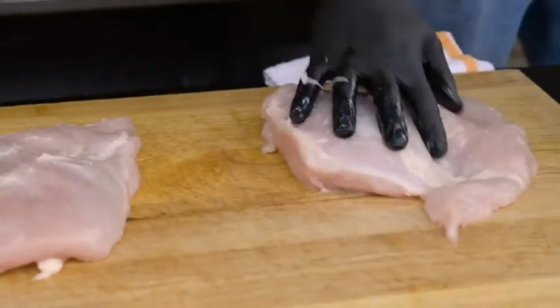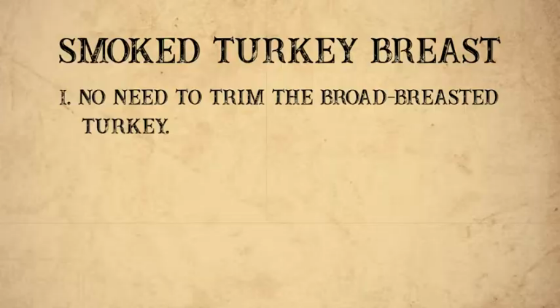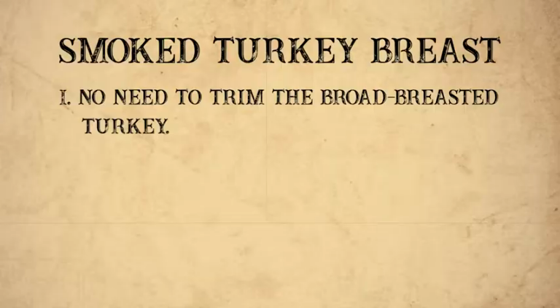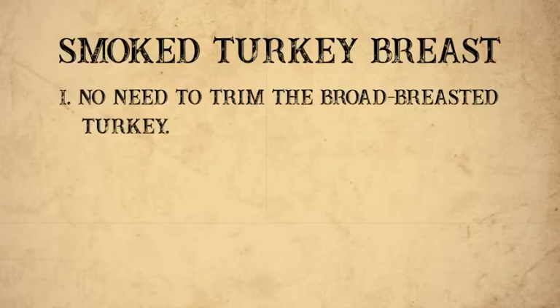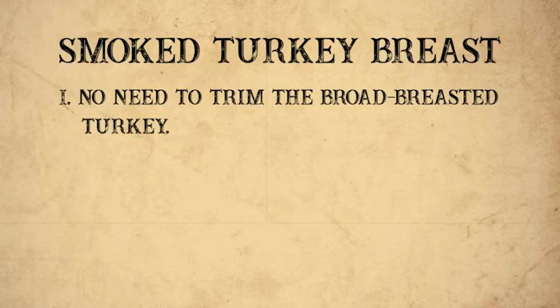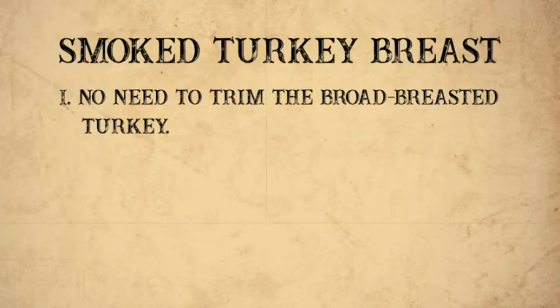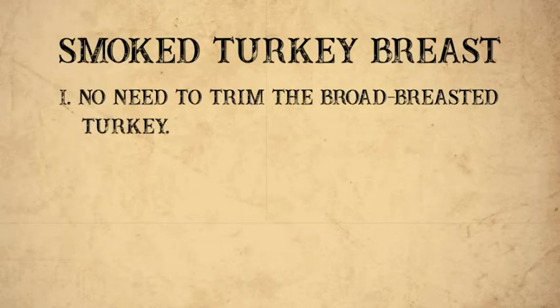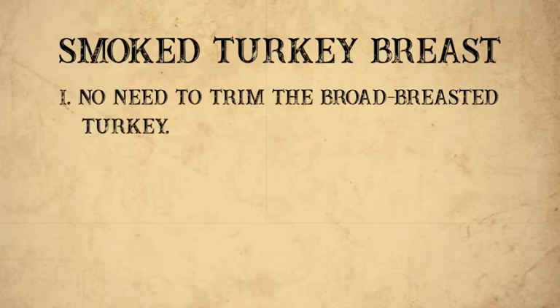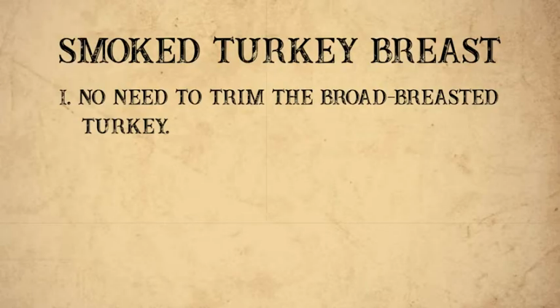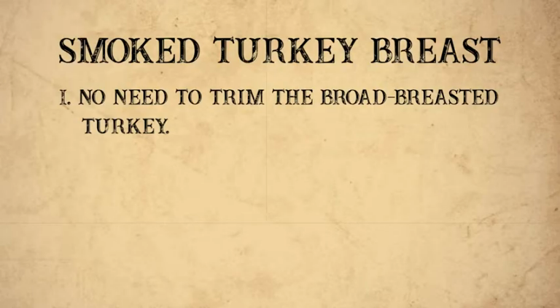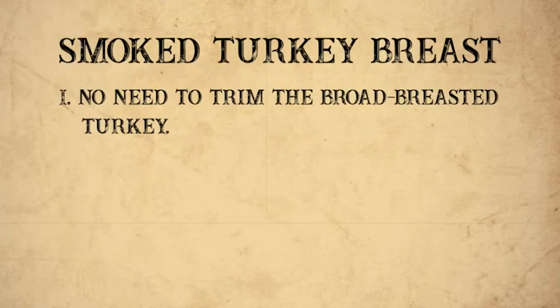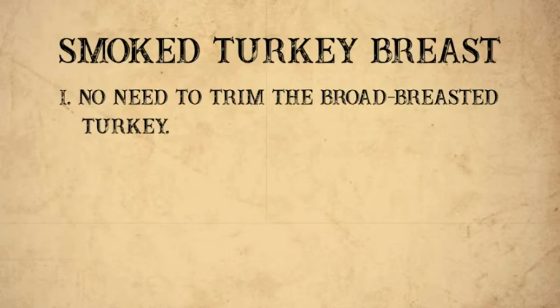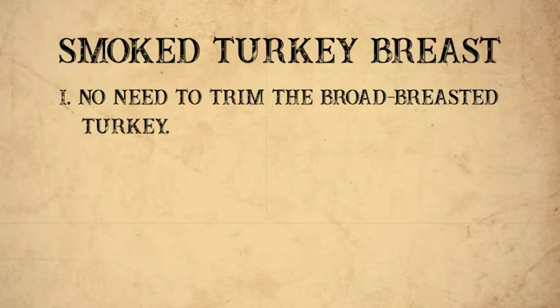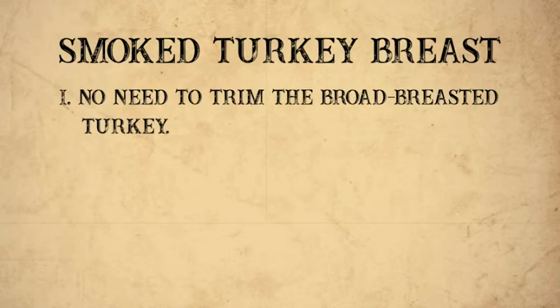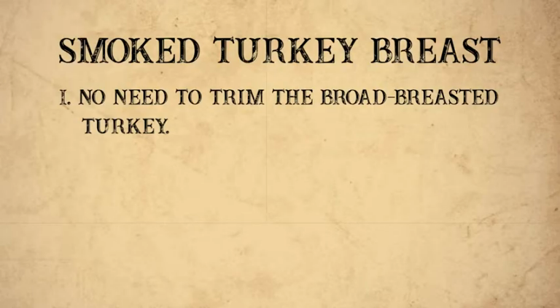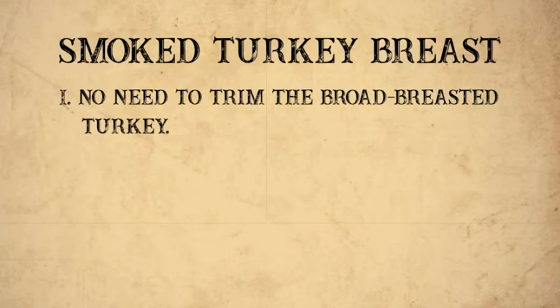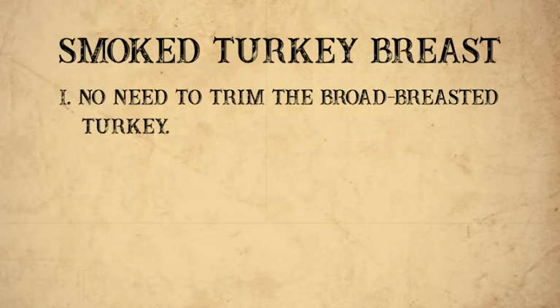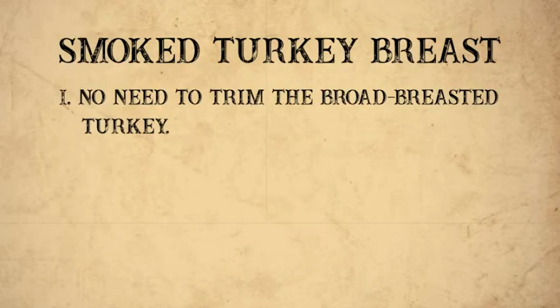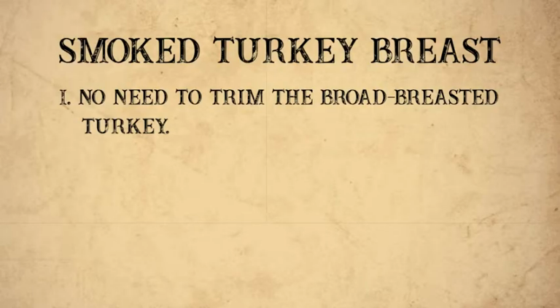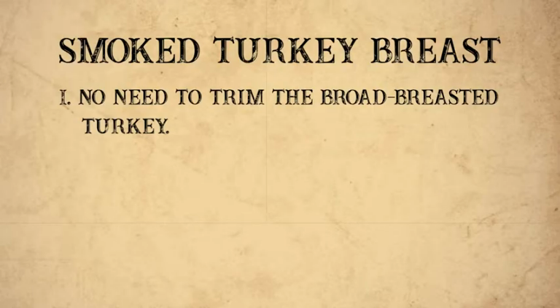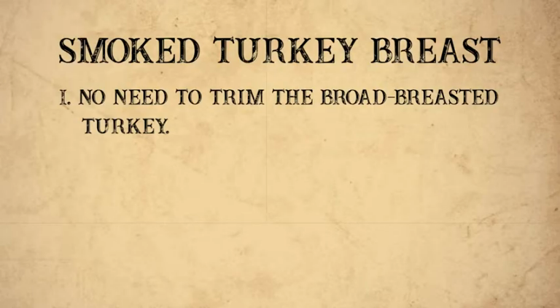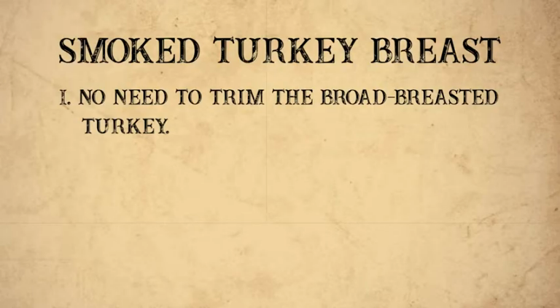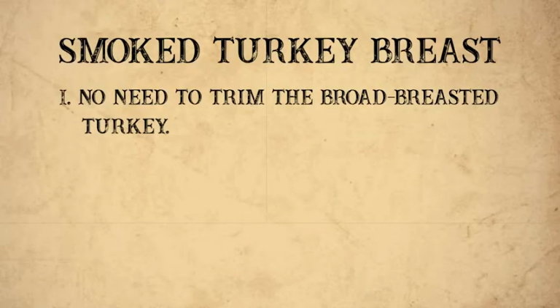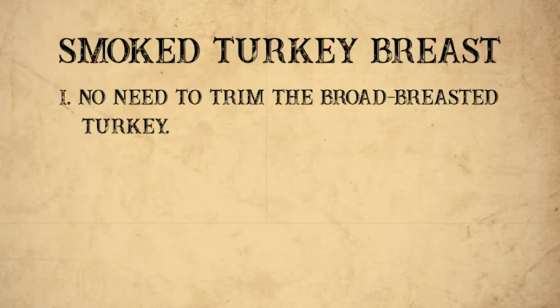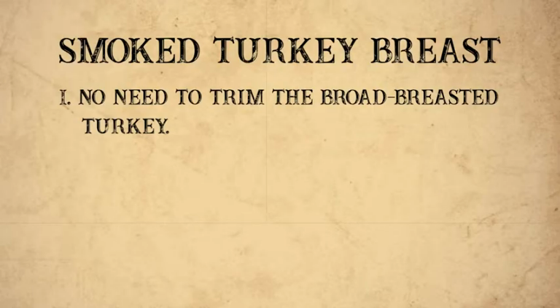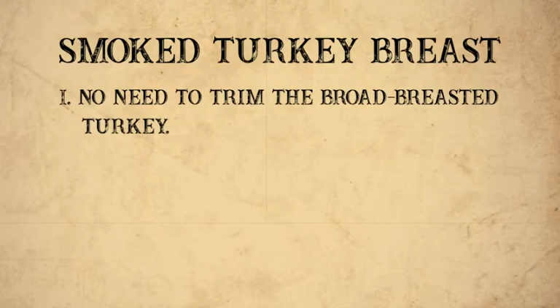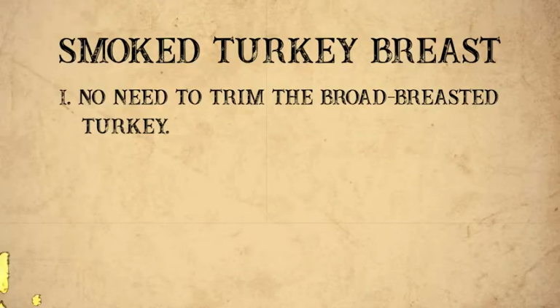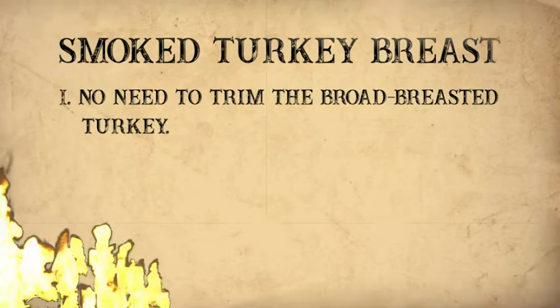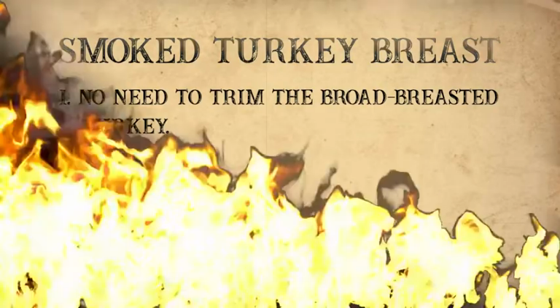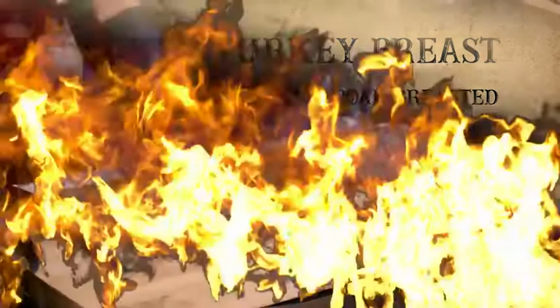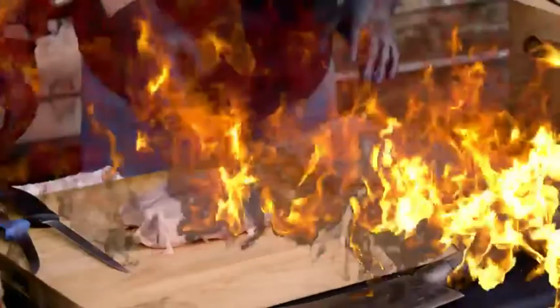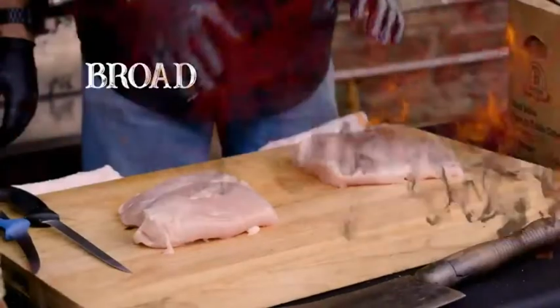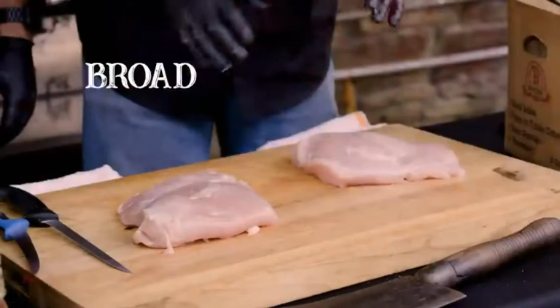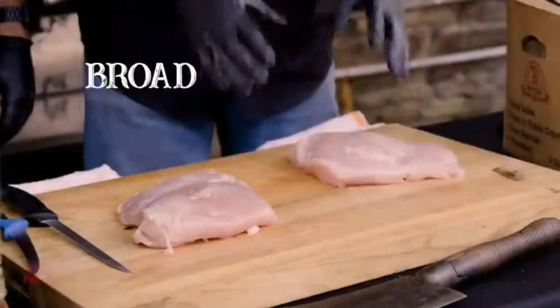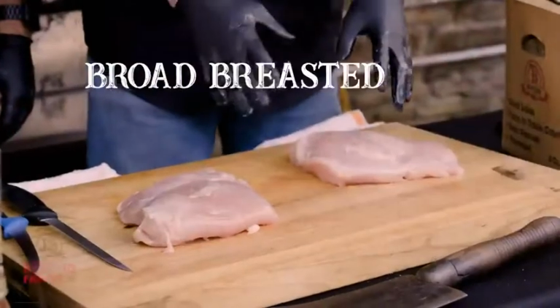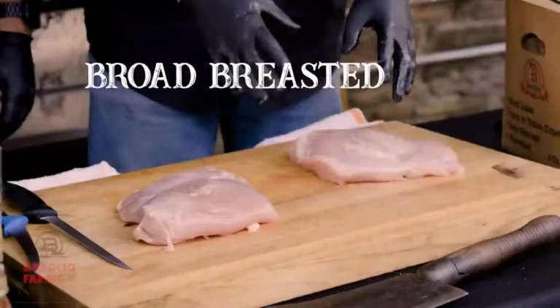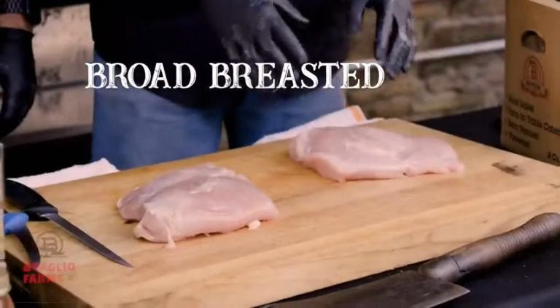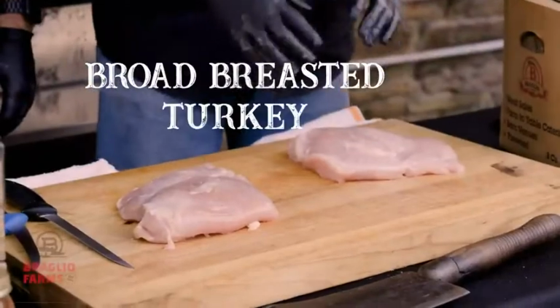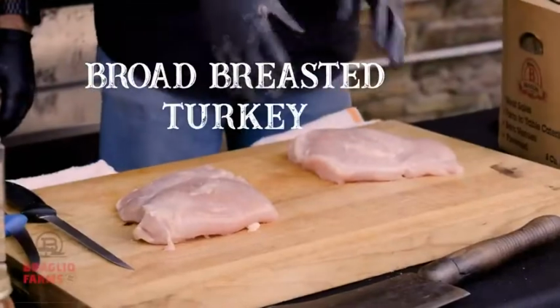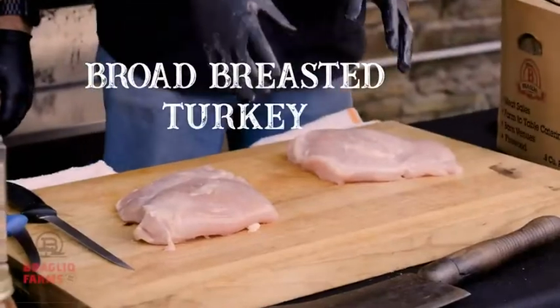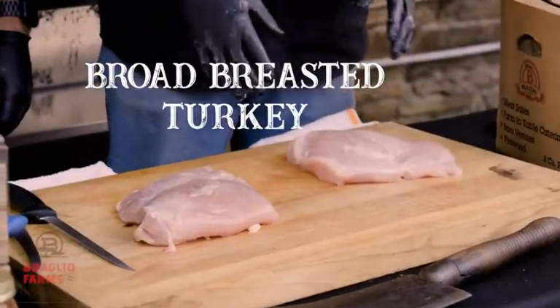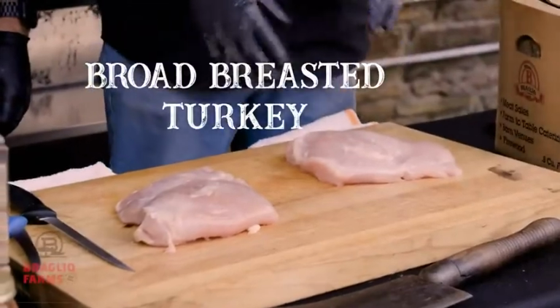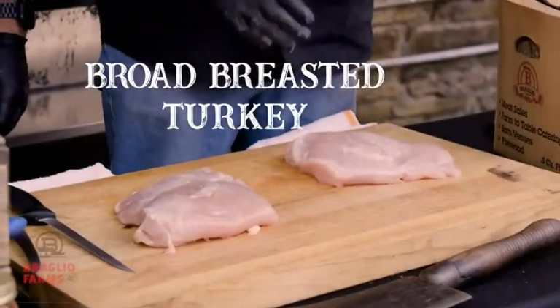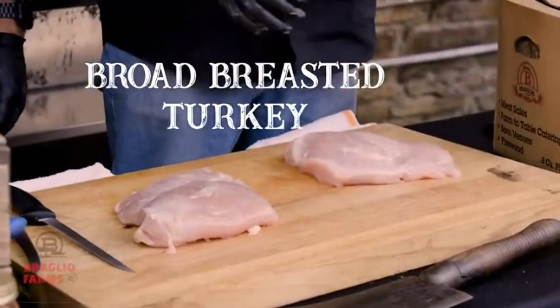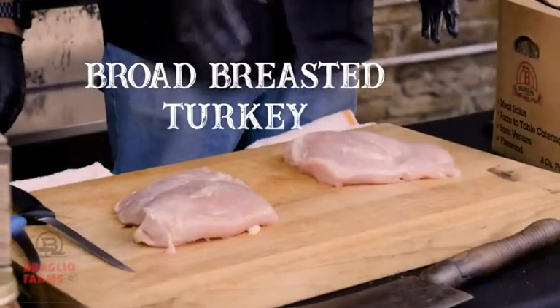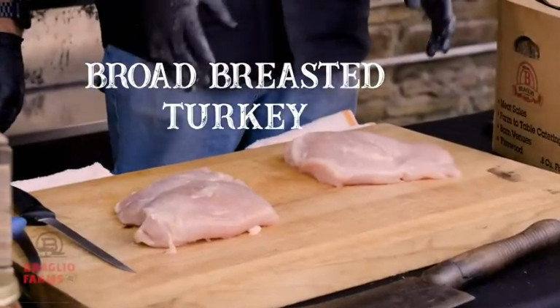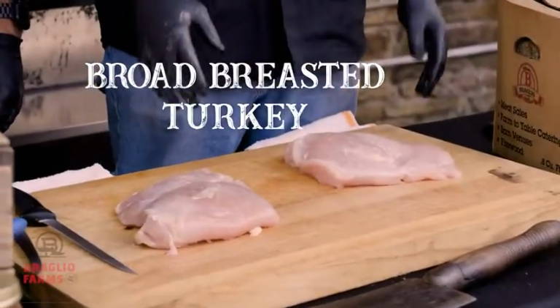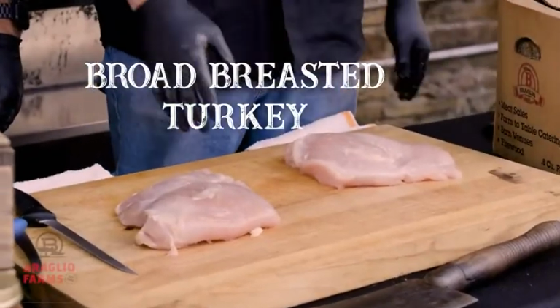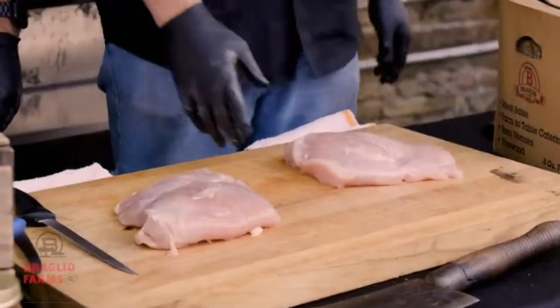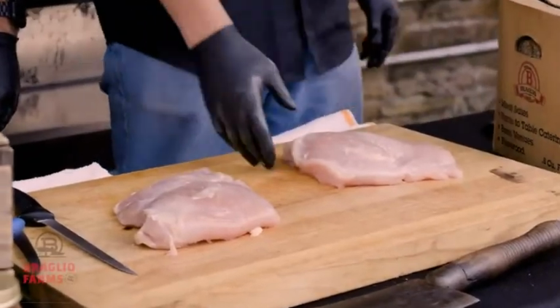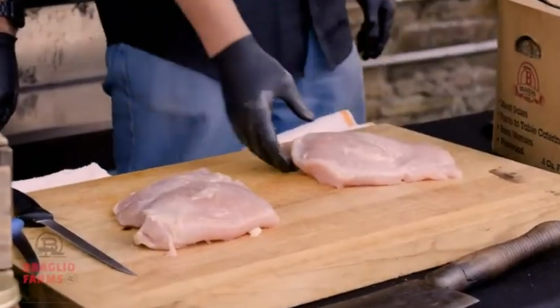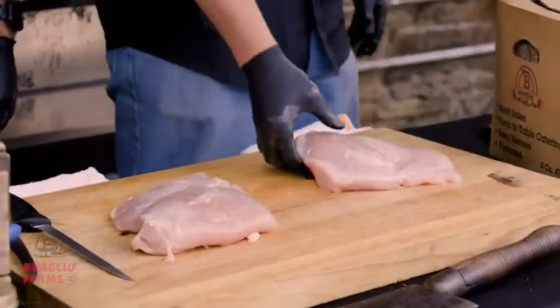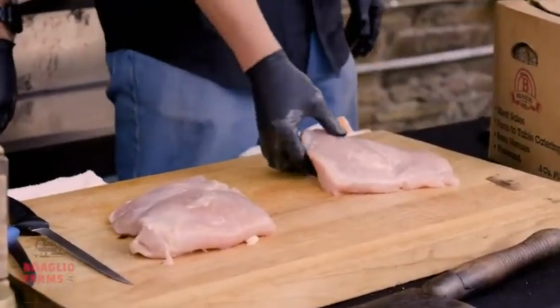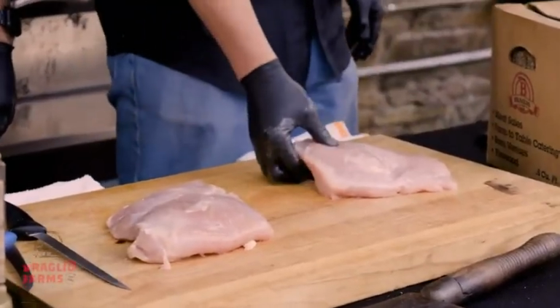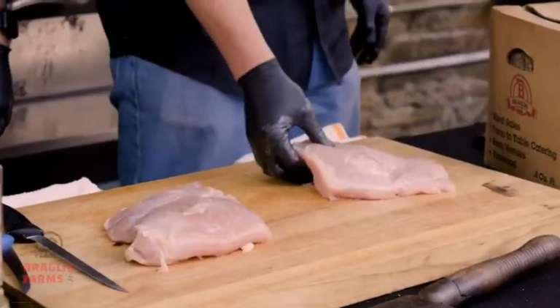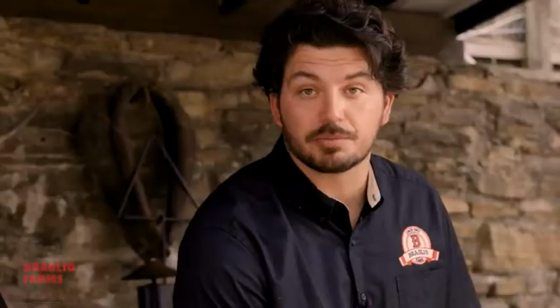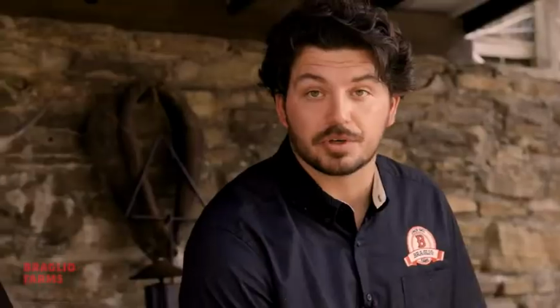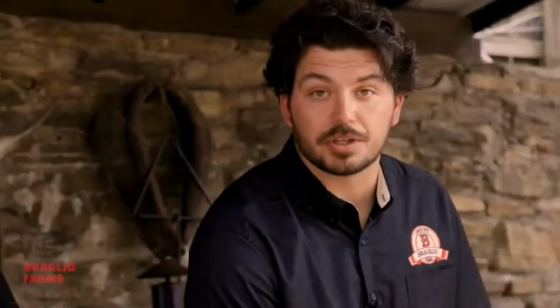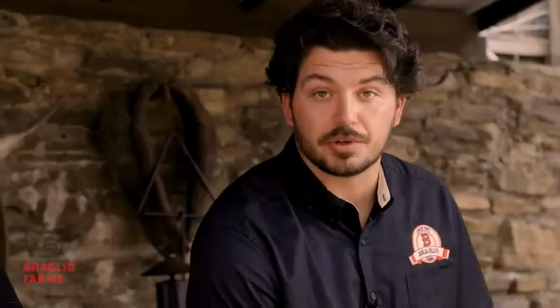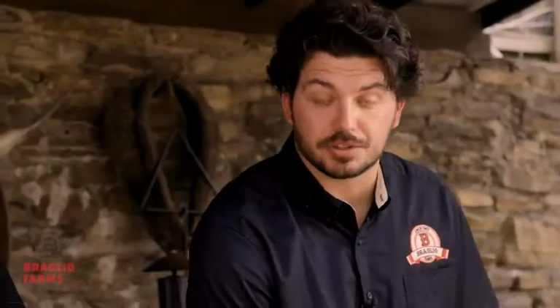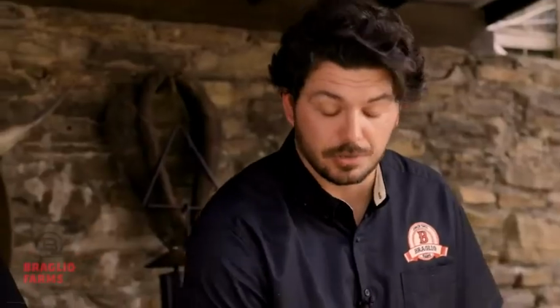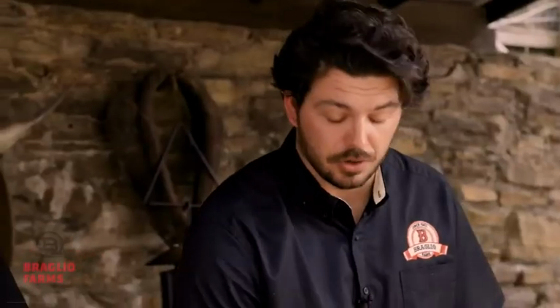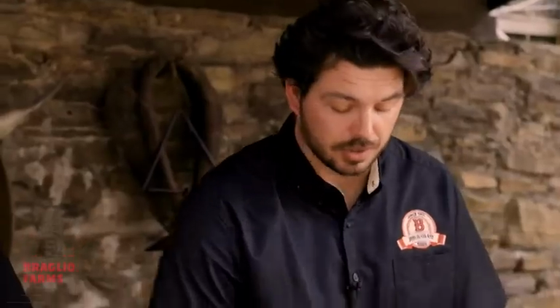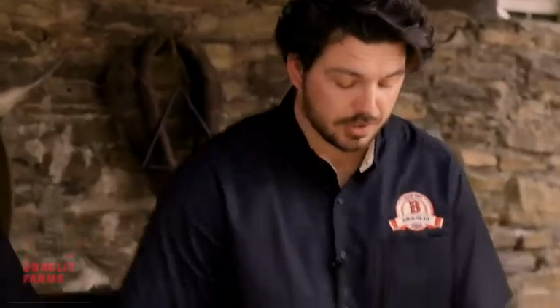So Roman, can you explain to them what kind of turkeys we utilize on the farm? This is a broad-breasted turkey. These cuts are cut extra large so we can put them in a smoker.